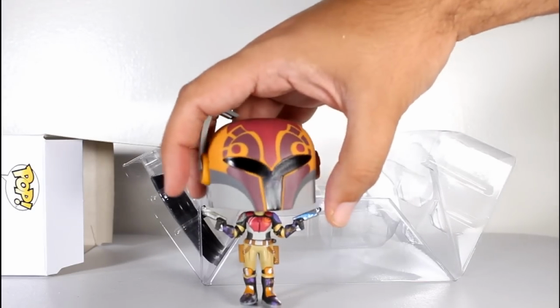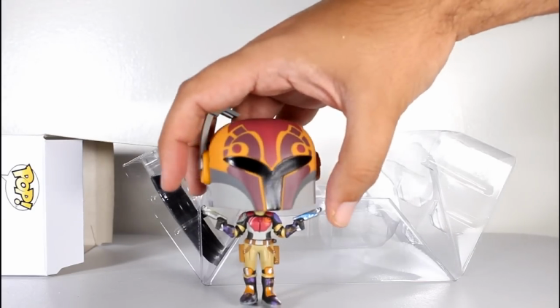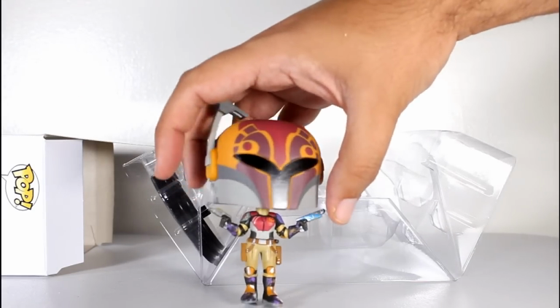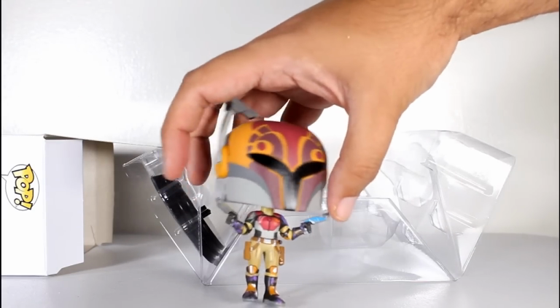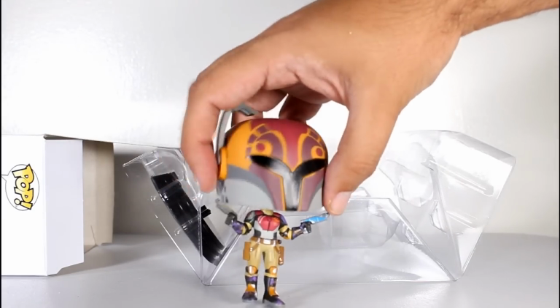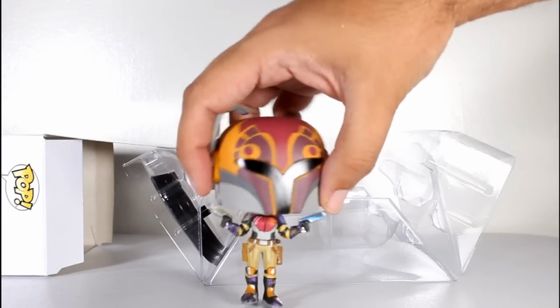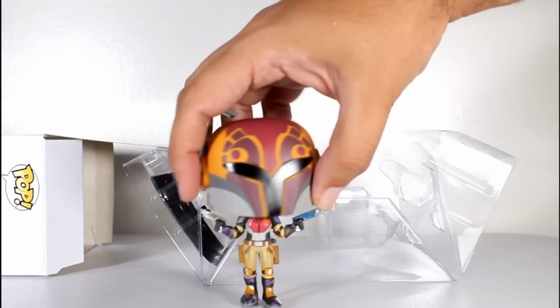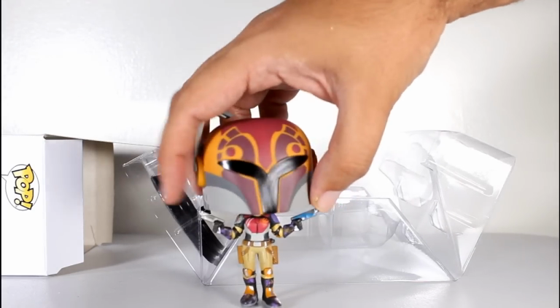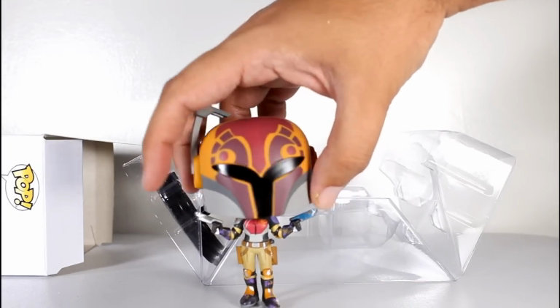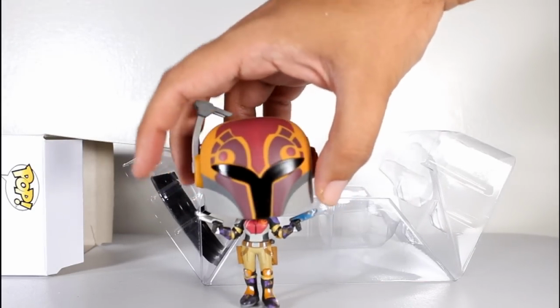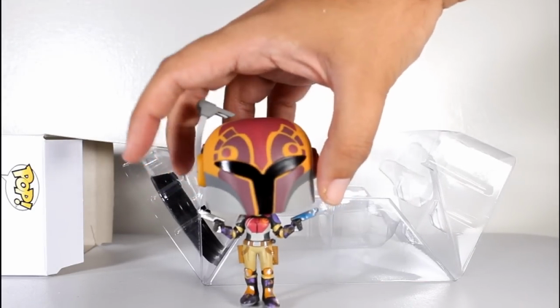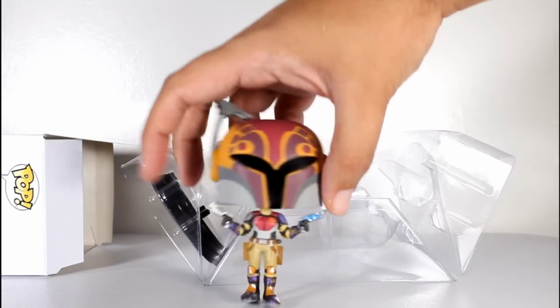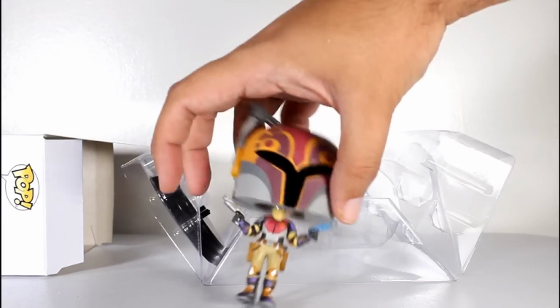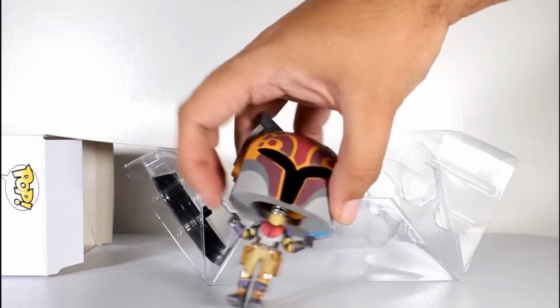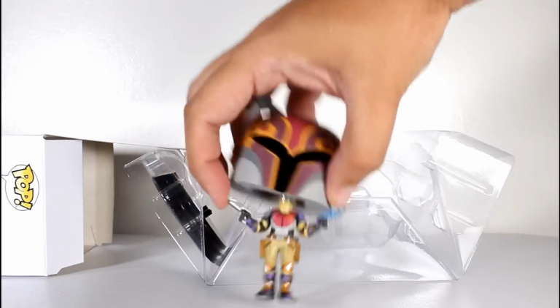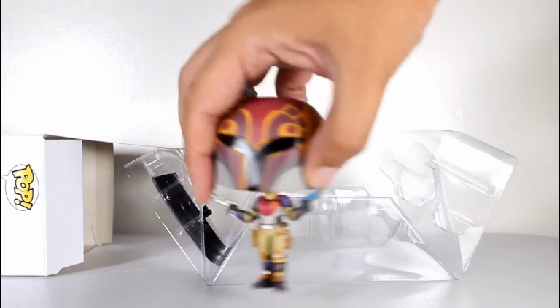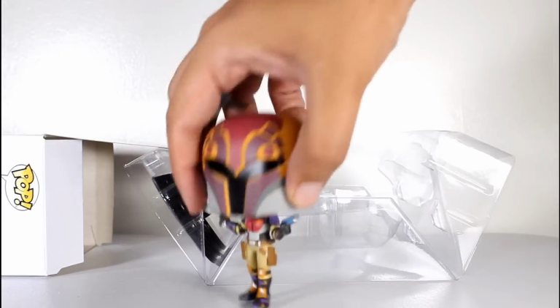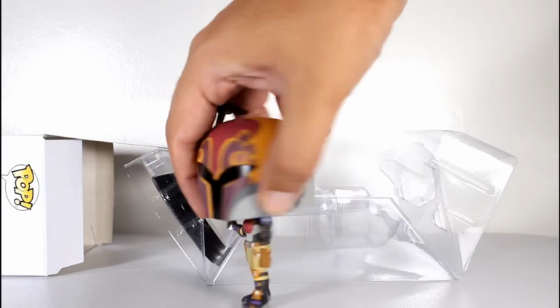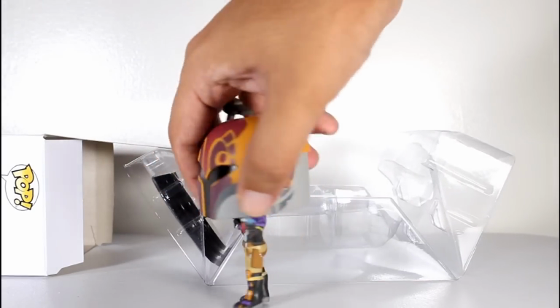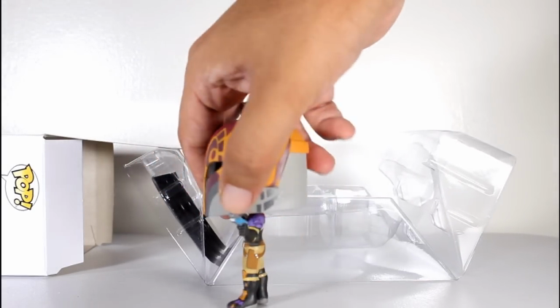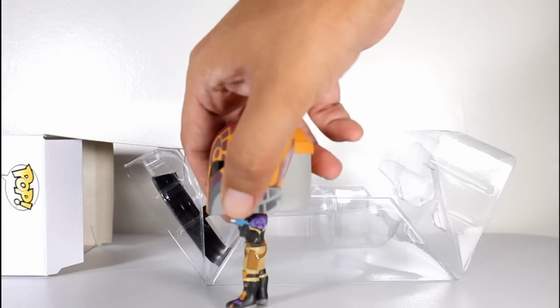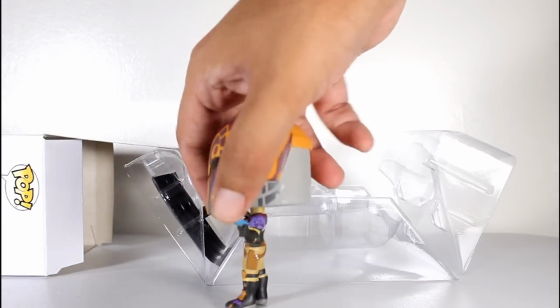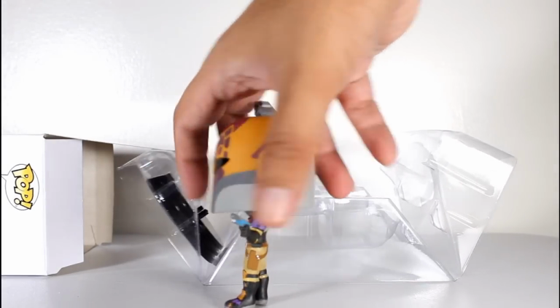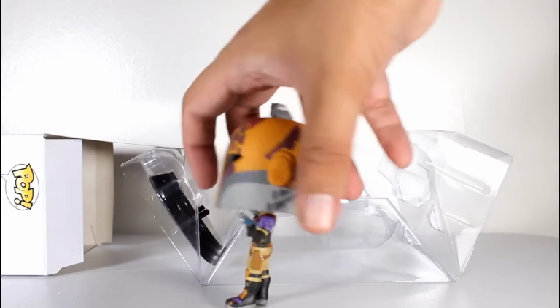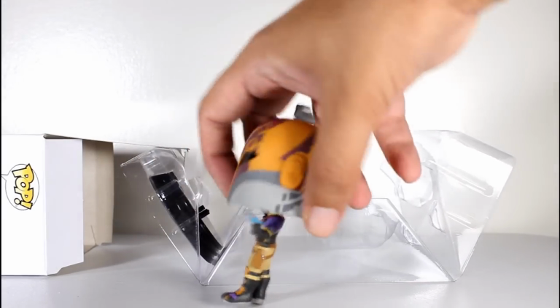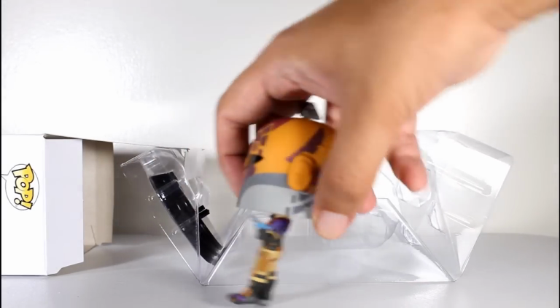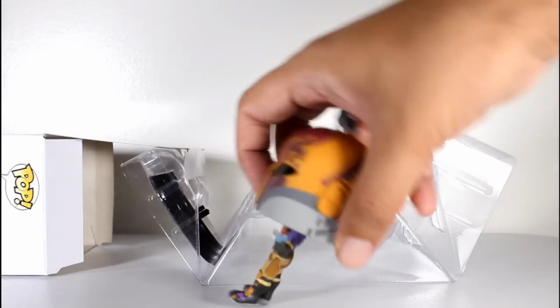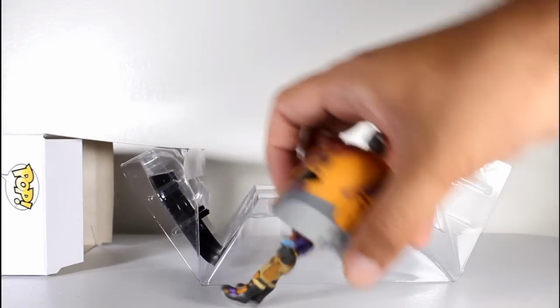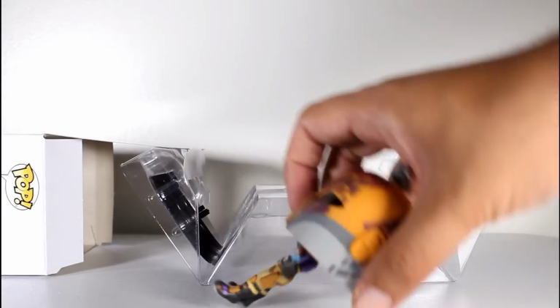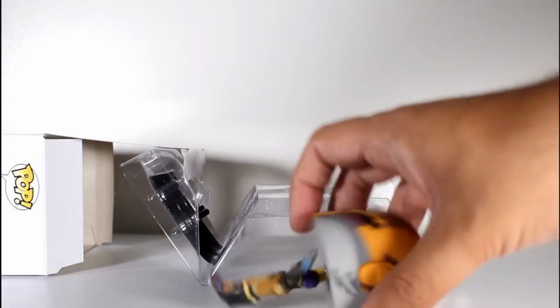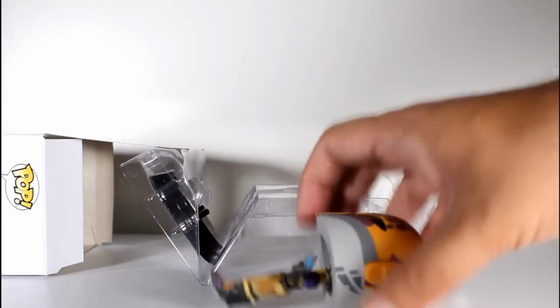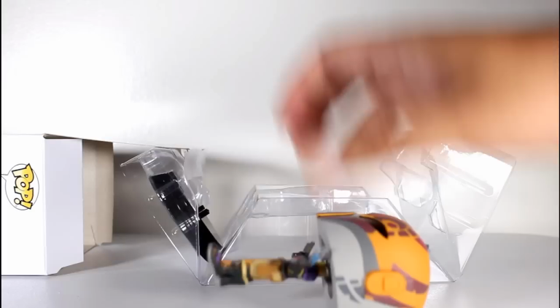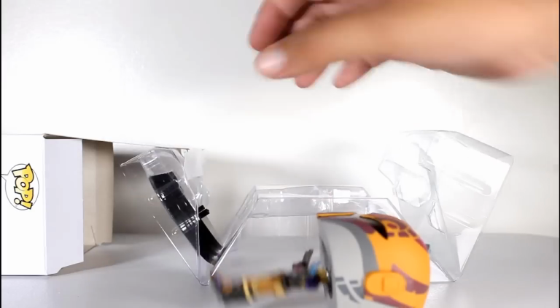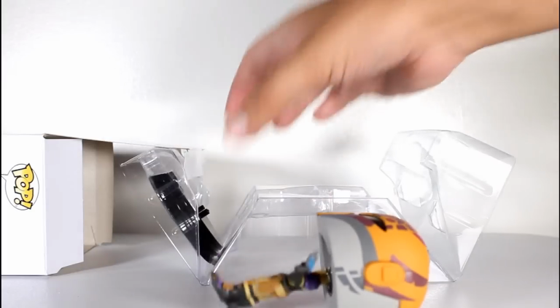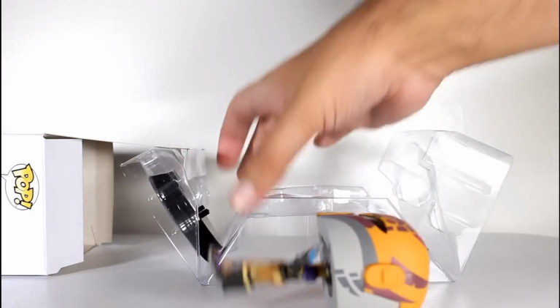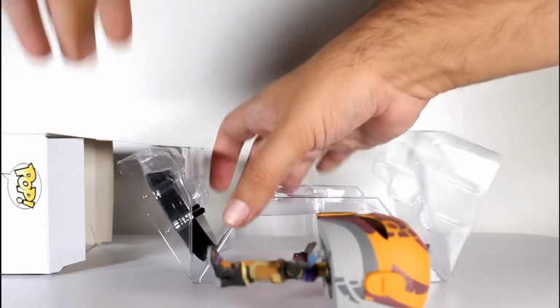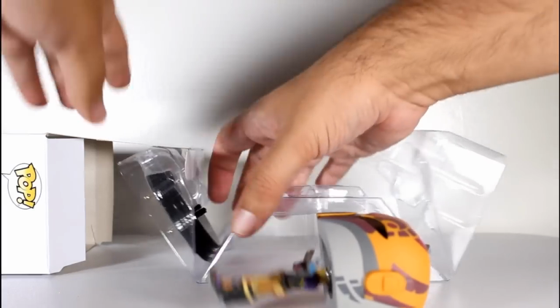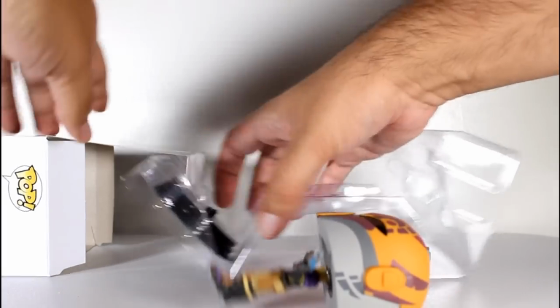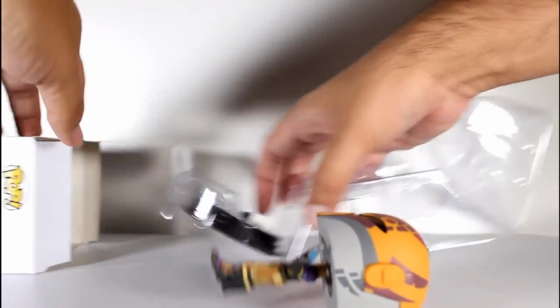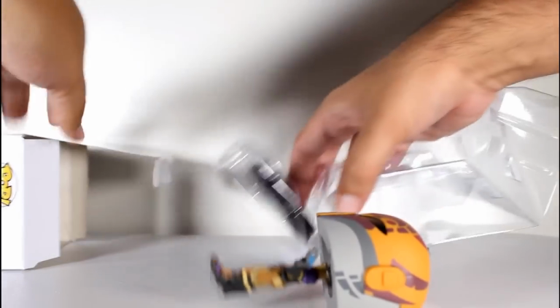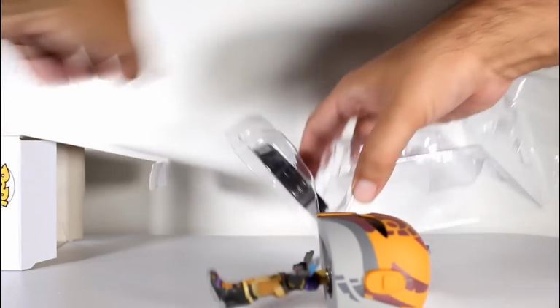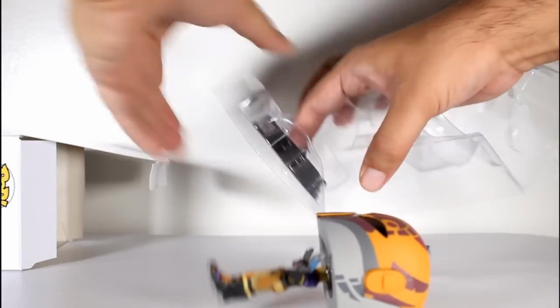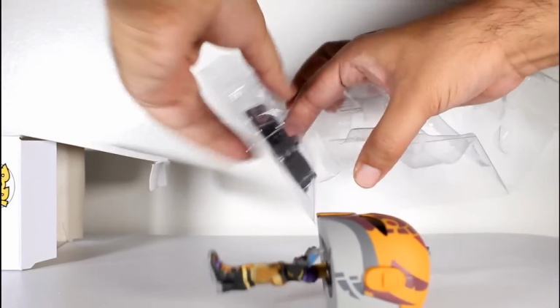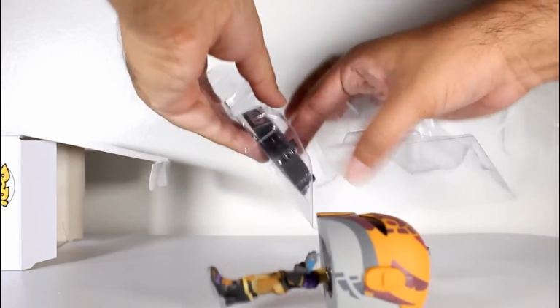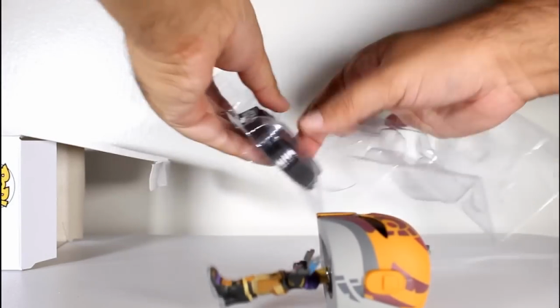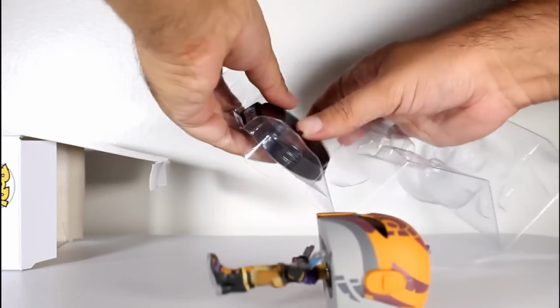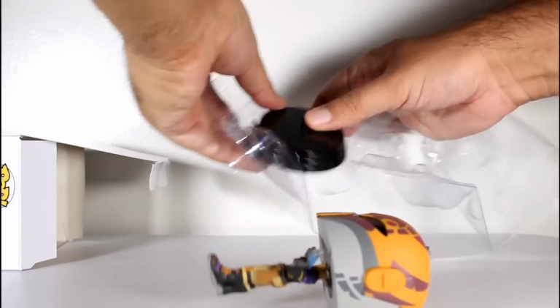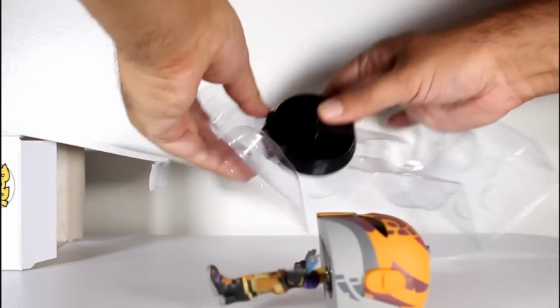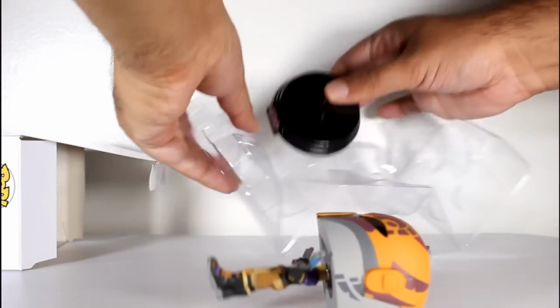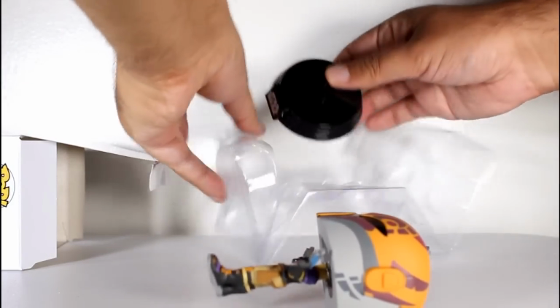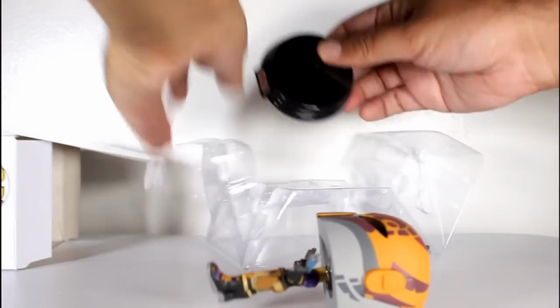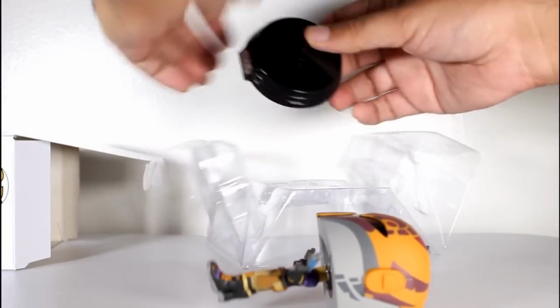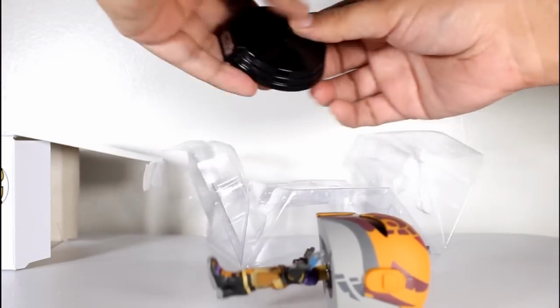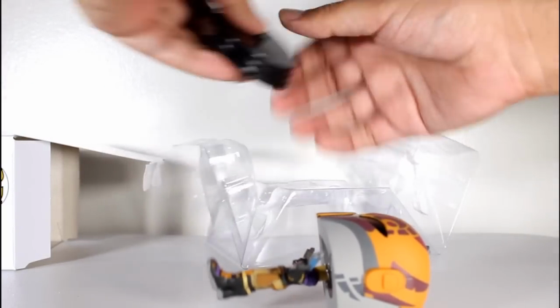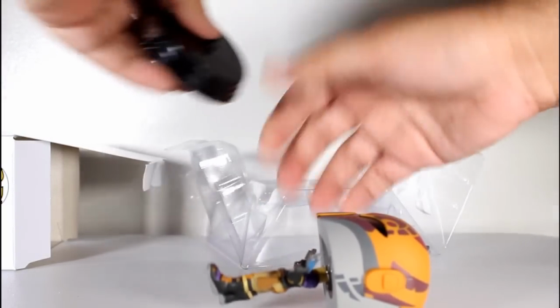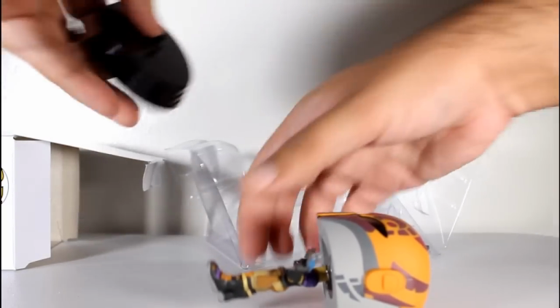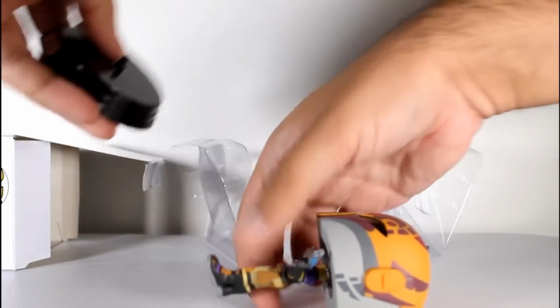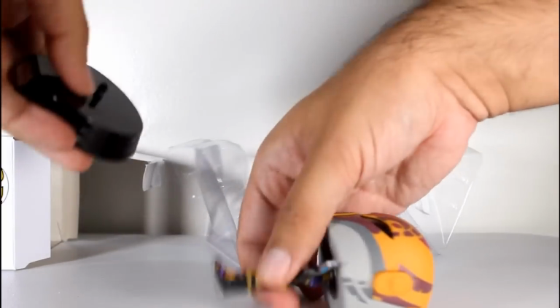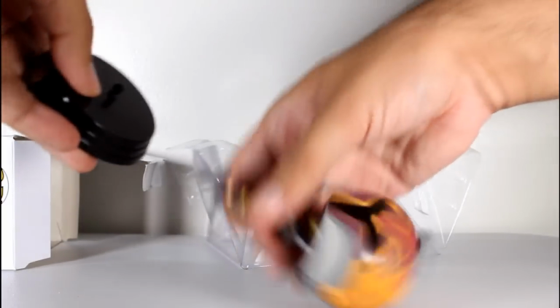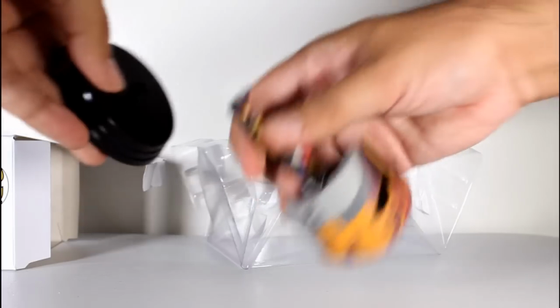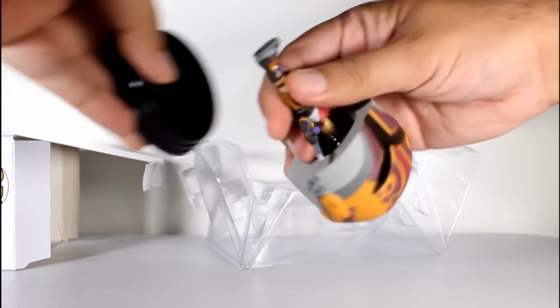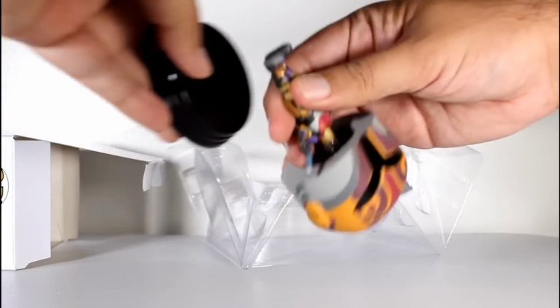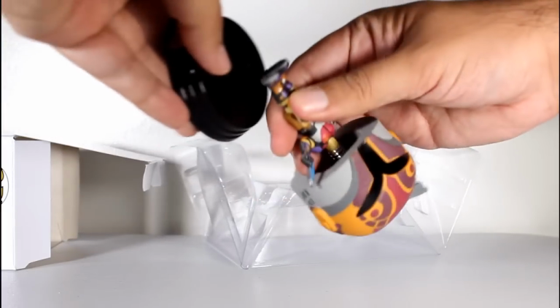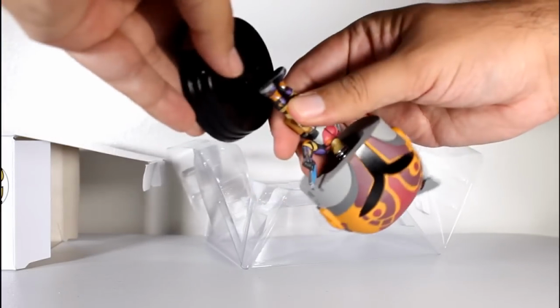This figure definitely can't stand worth a damn and needs the figure stand.